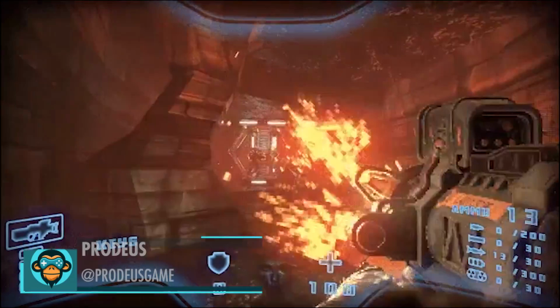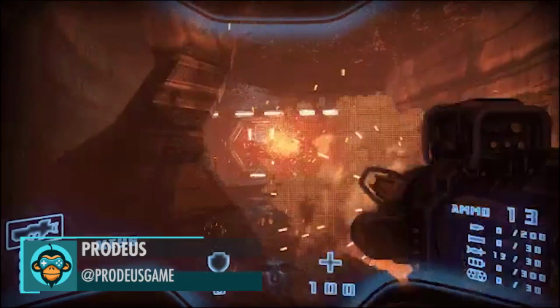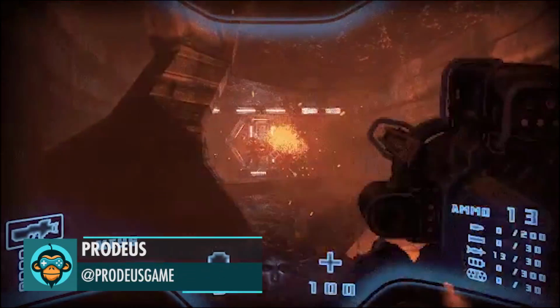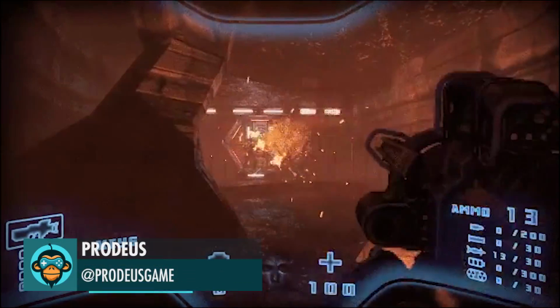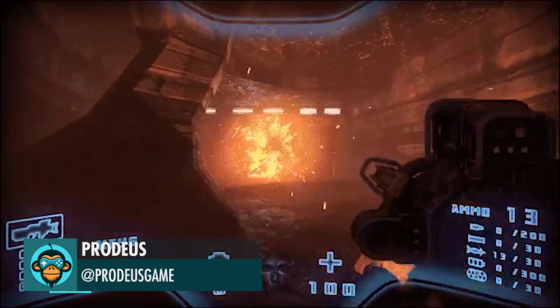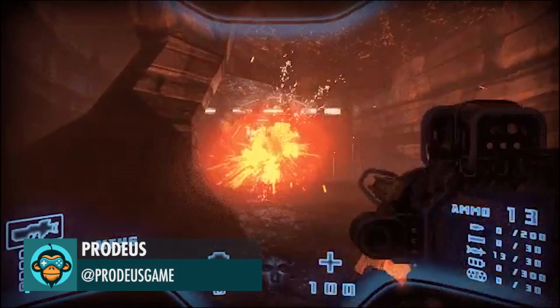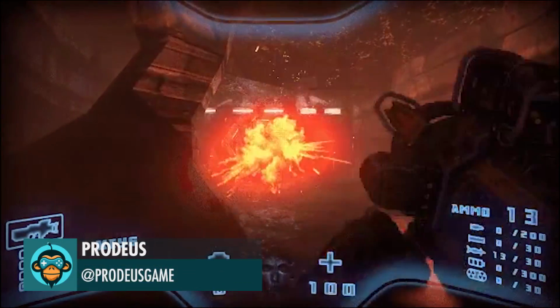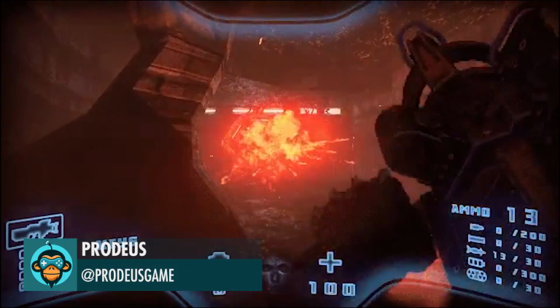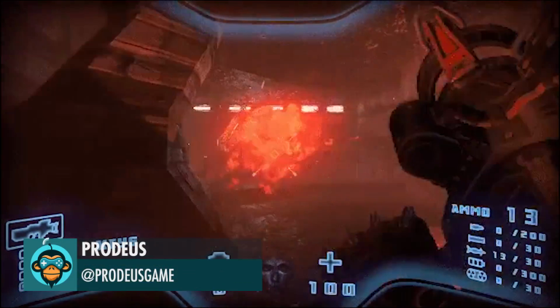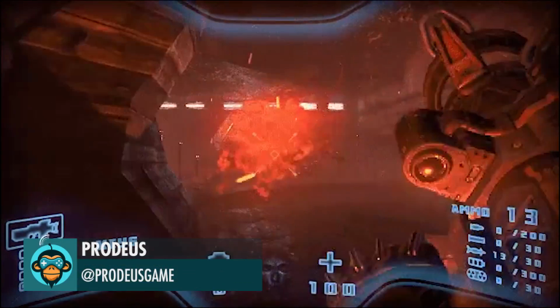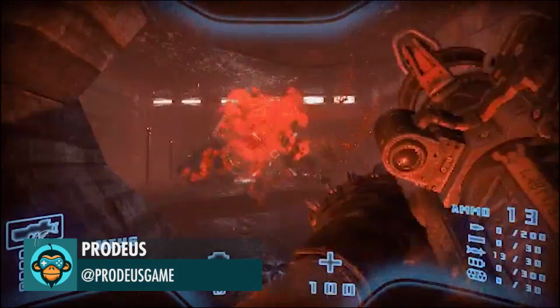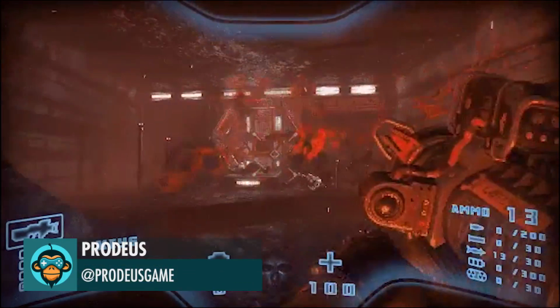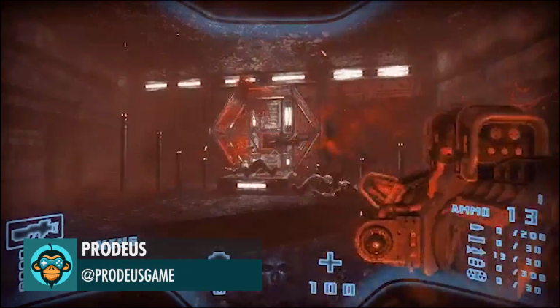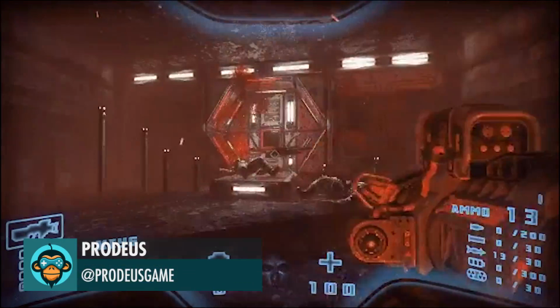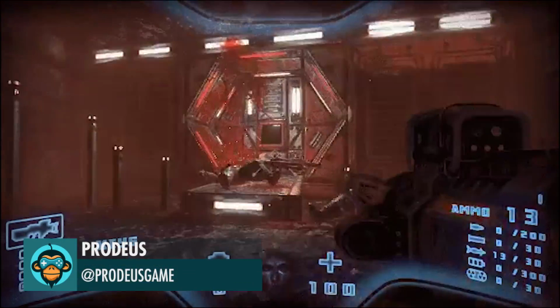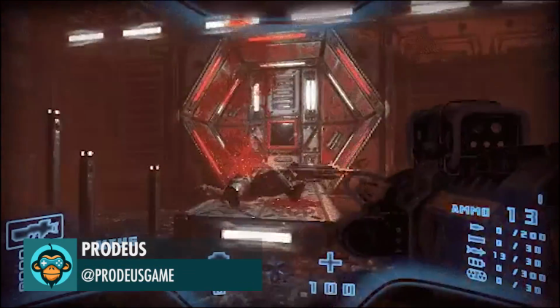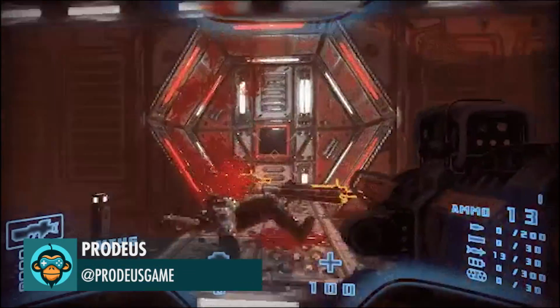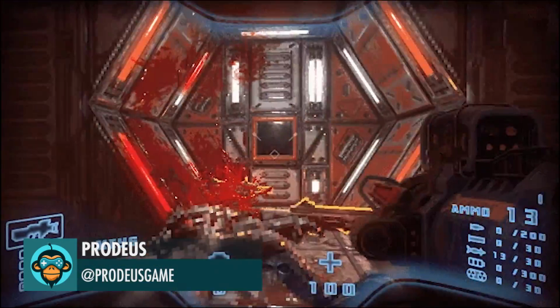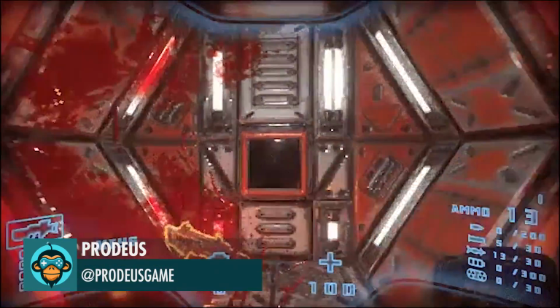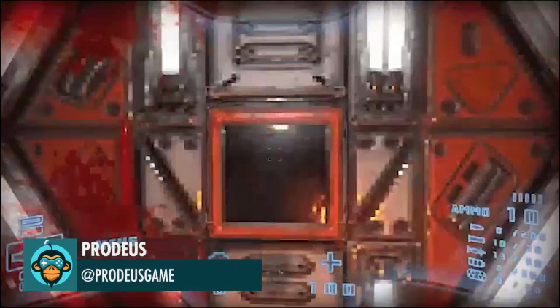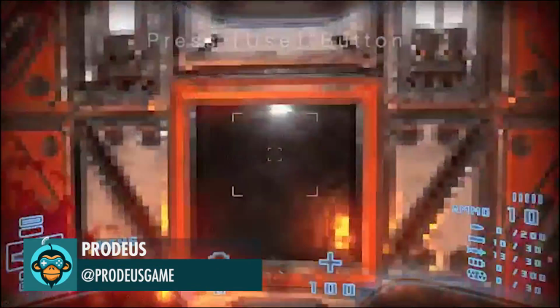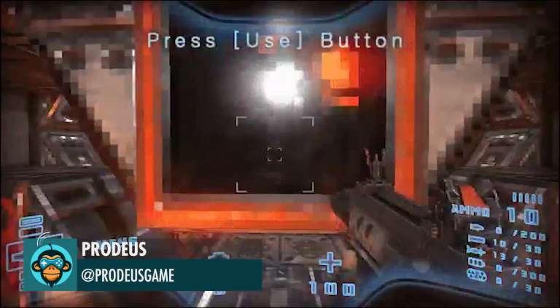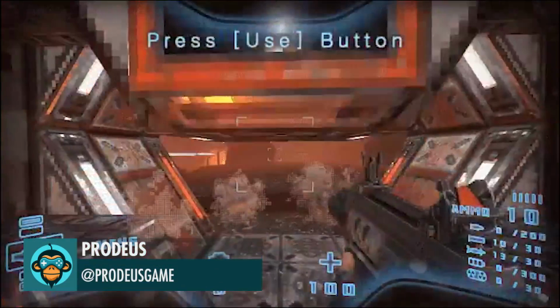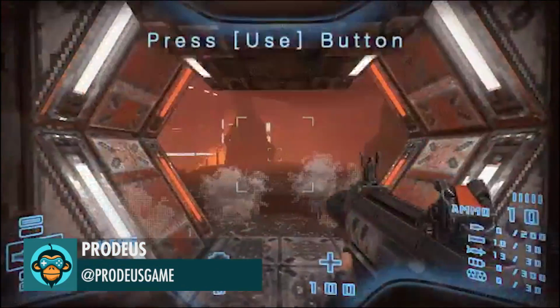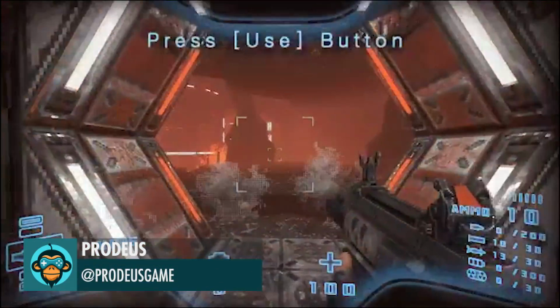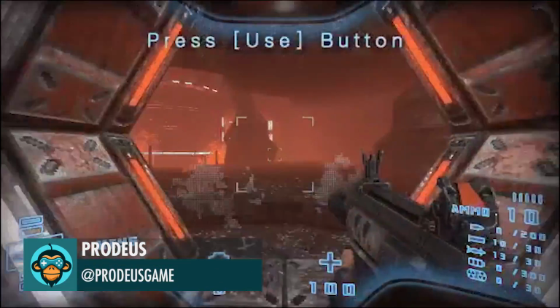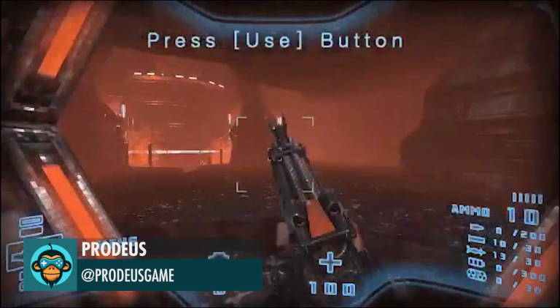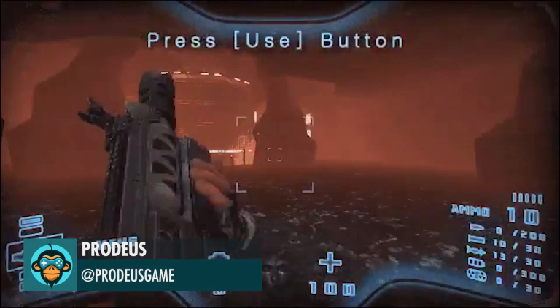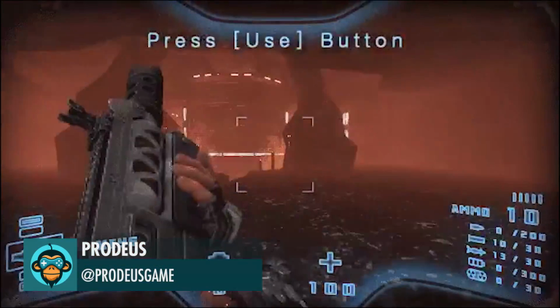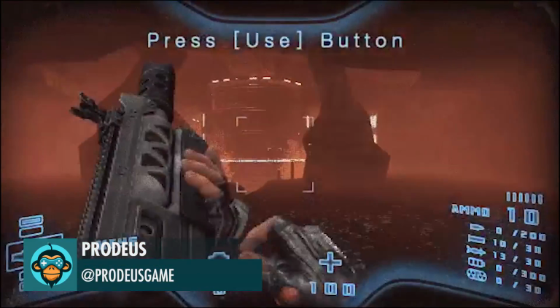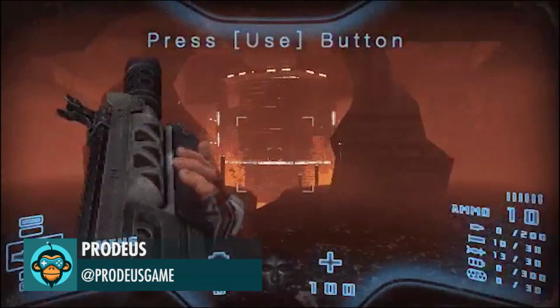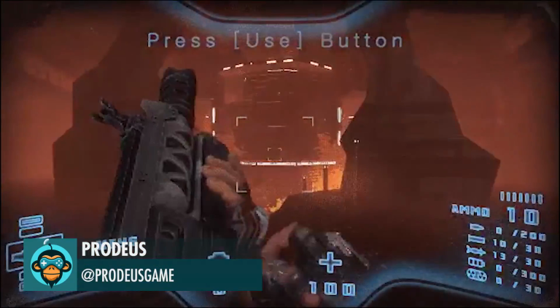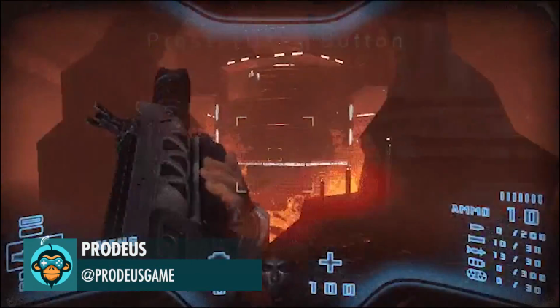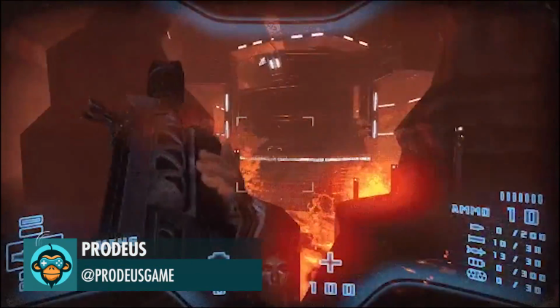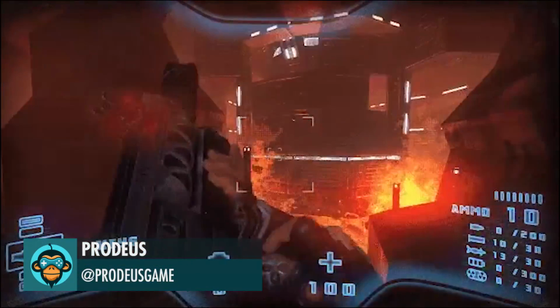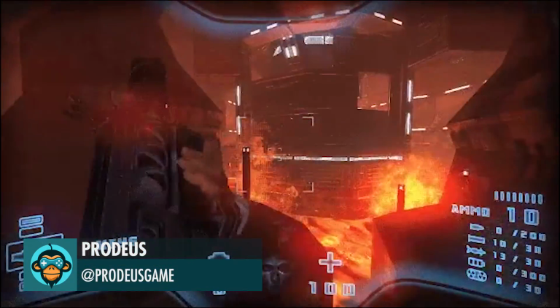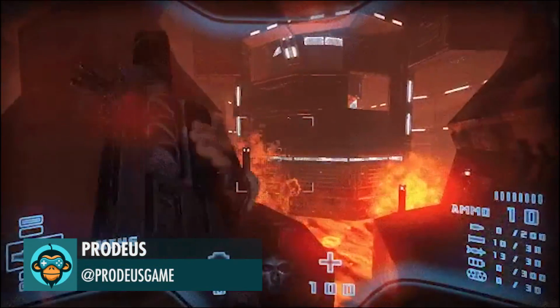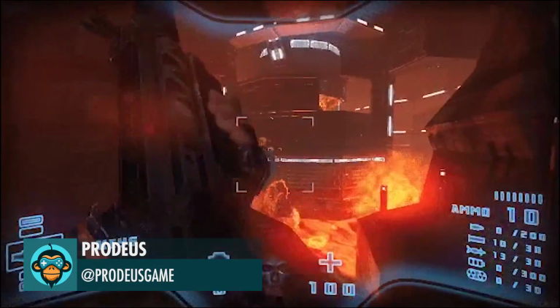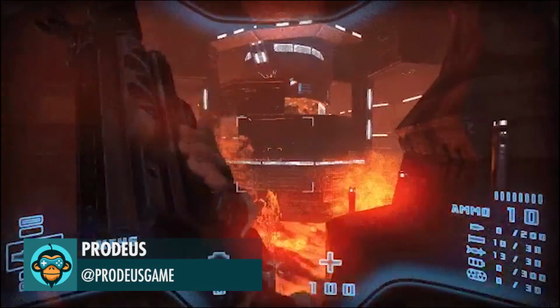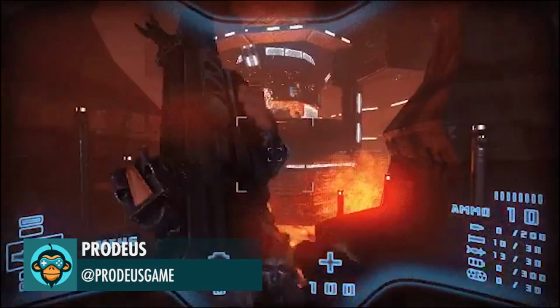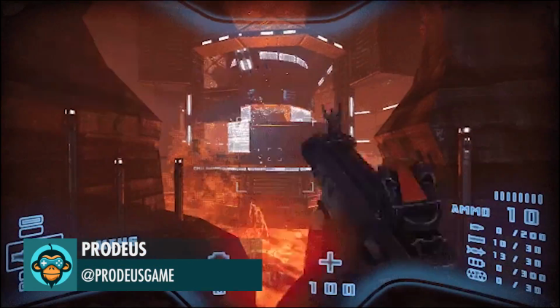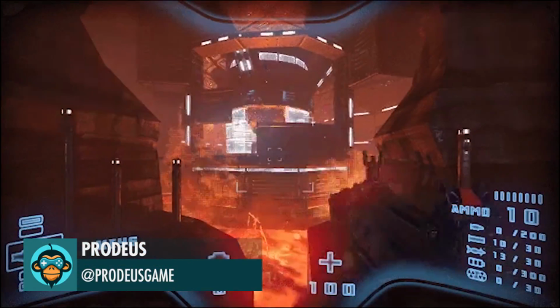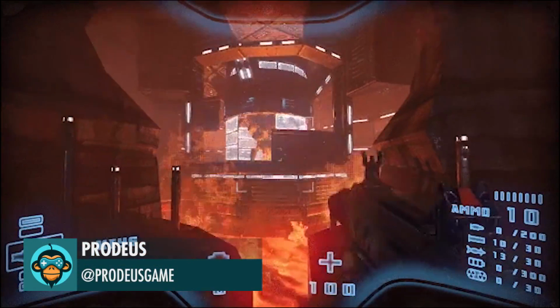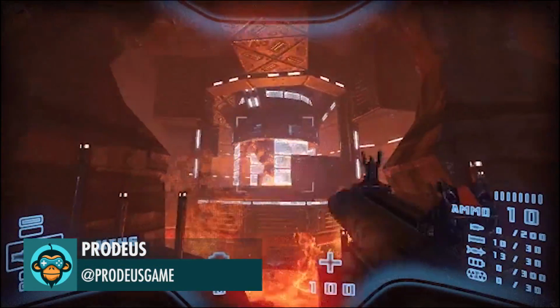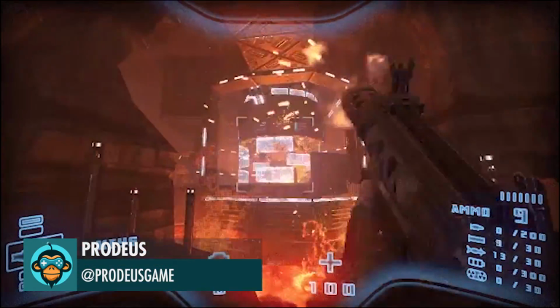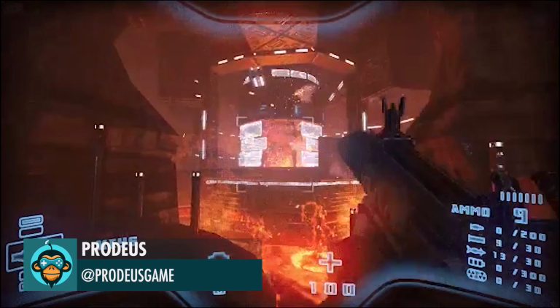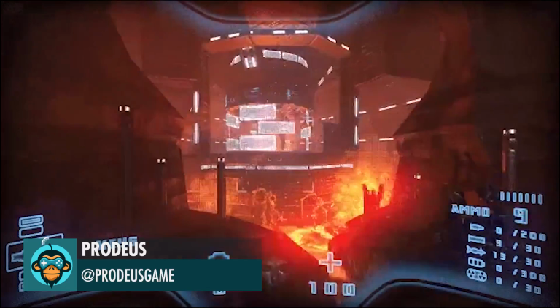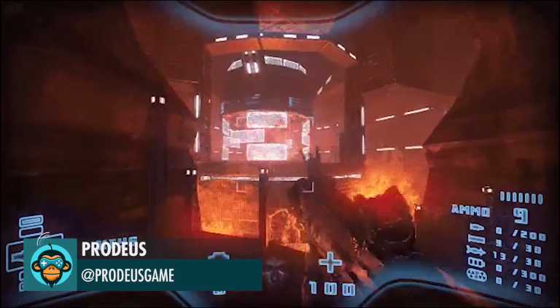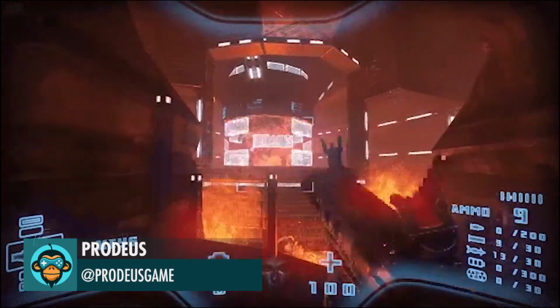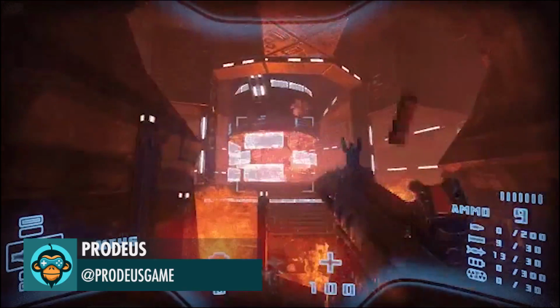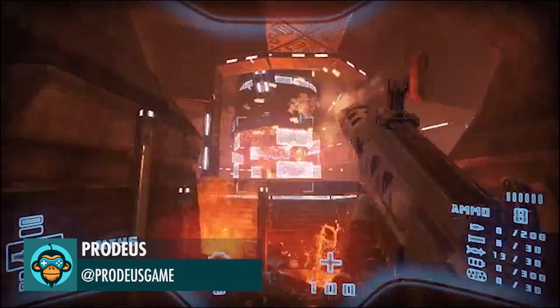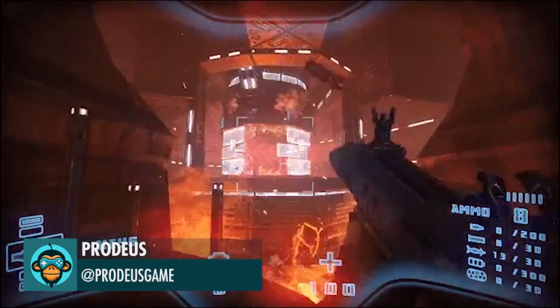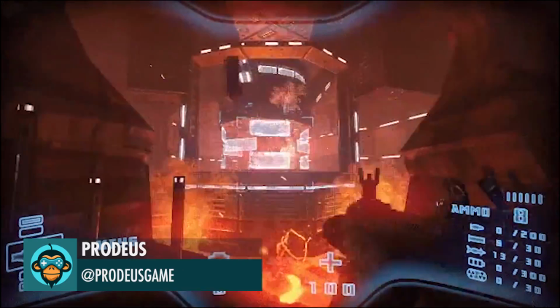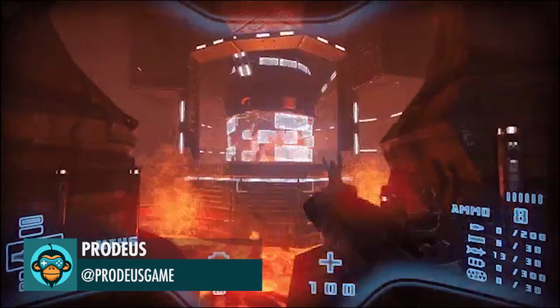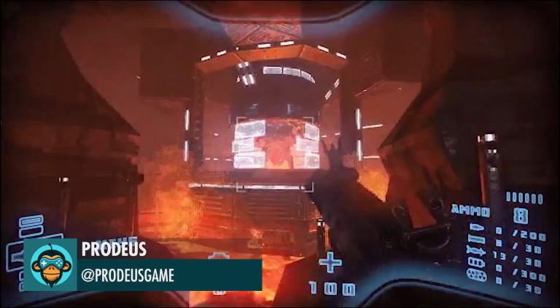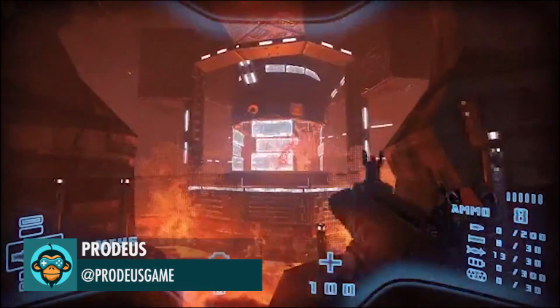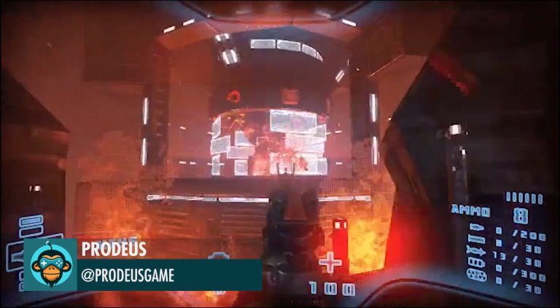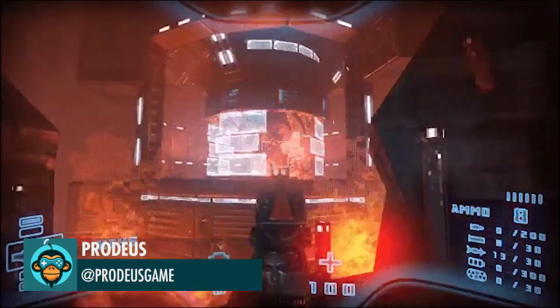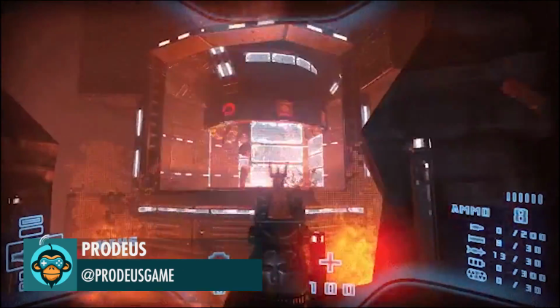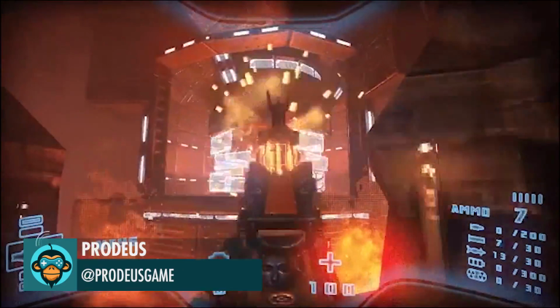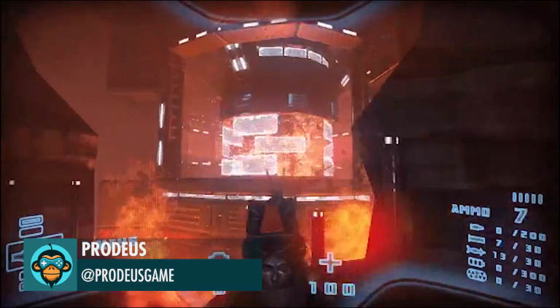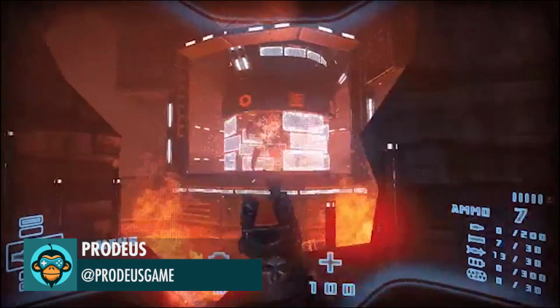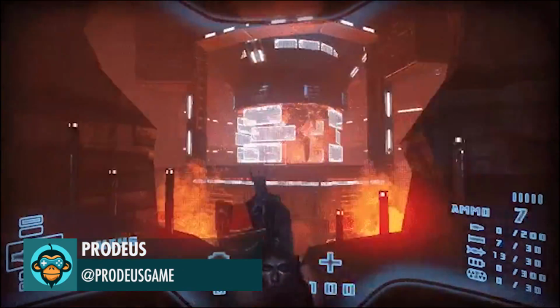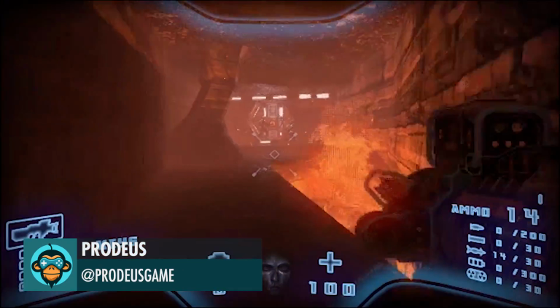Proteus has reached 50% of their goal in under a week. Check them out on Kickstarter and help them fund the rest of it.